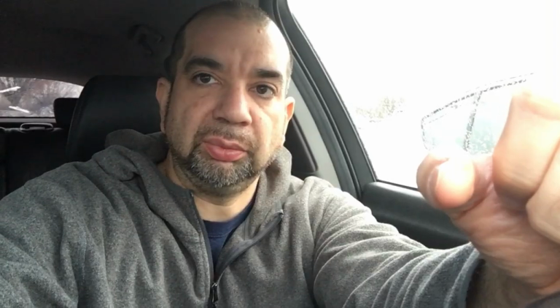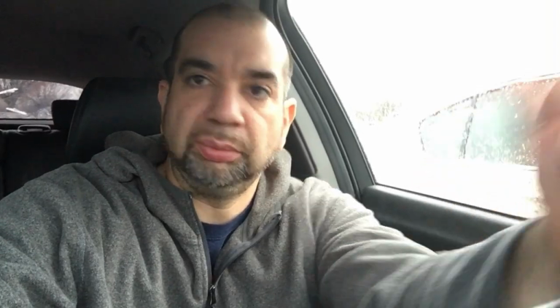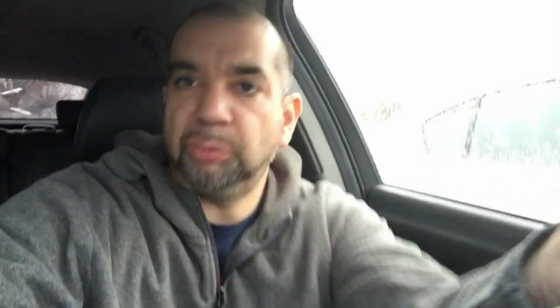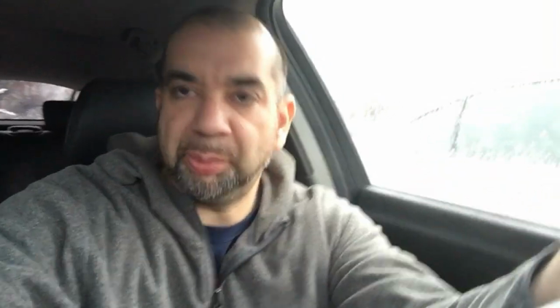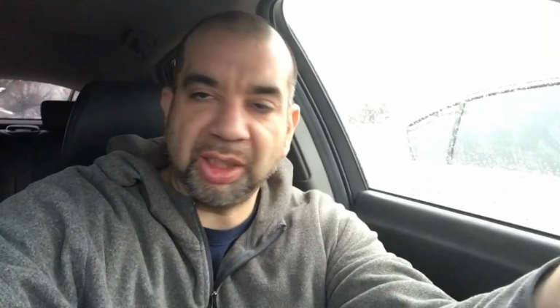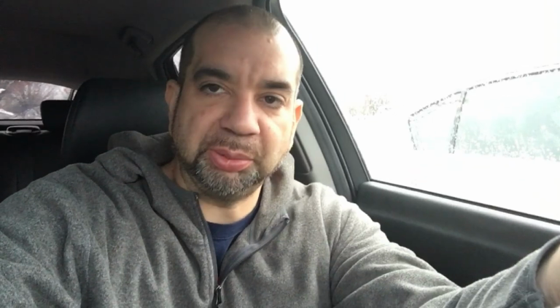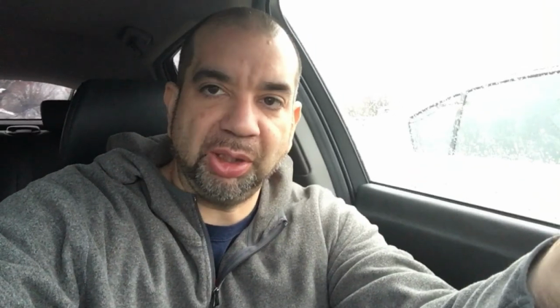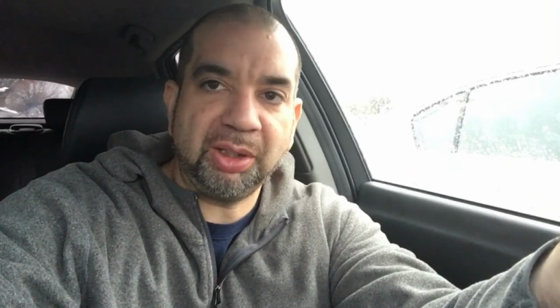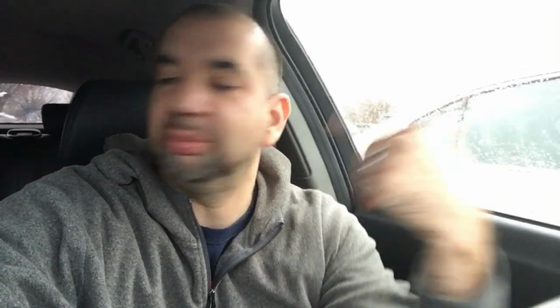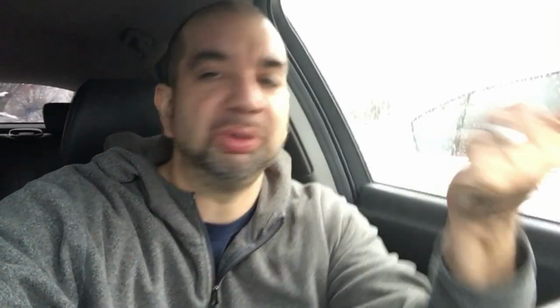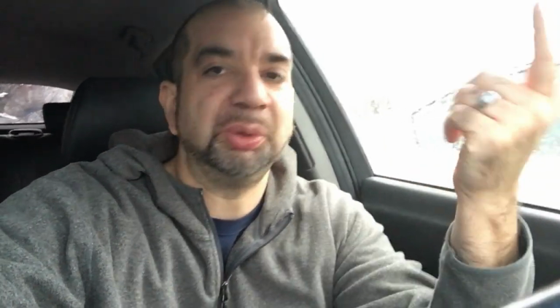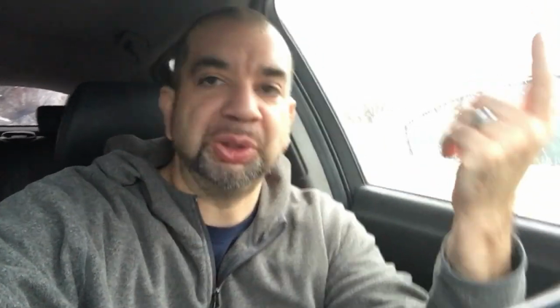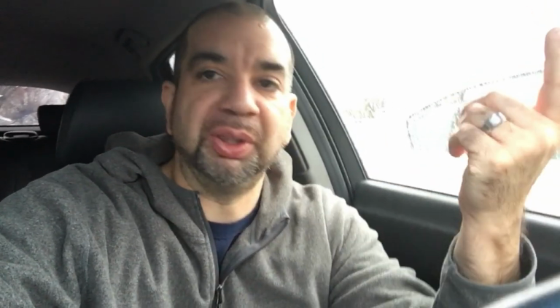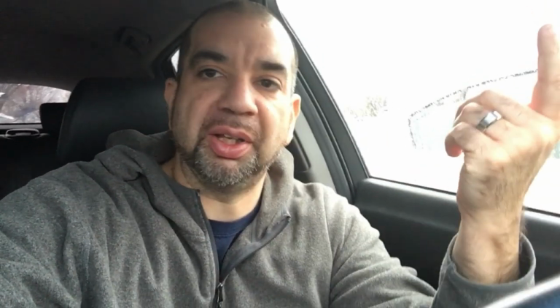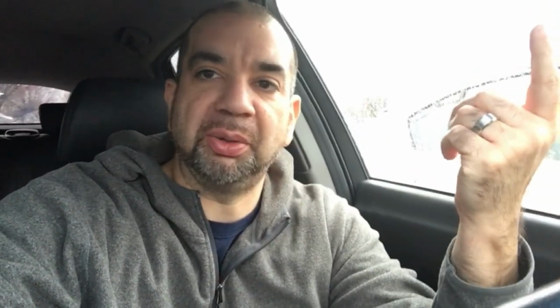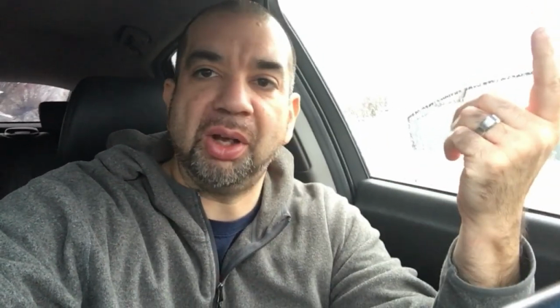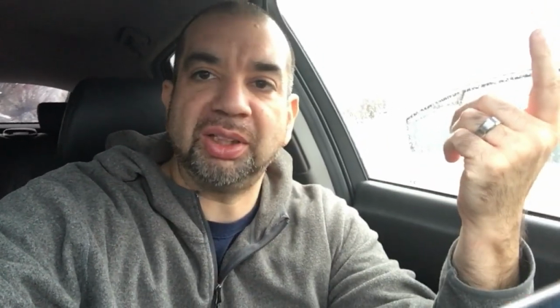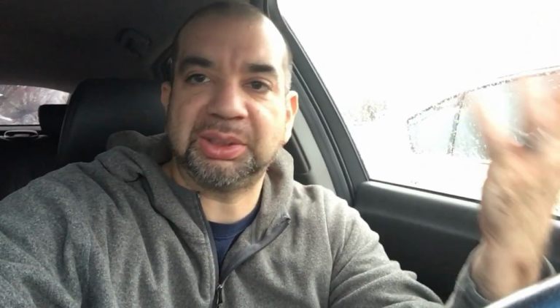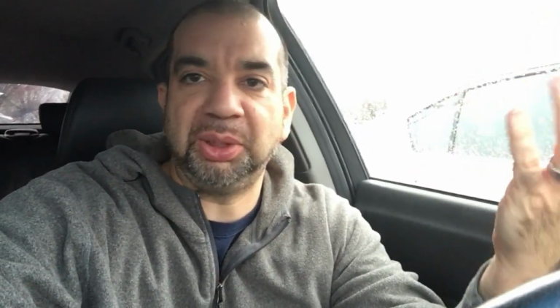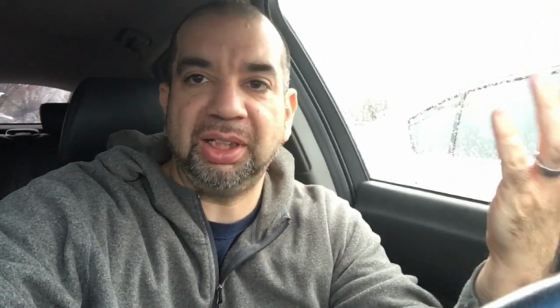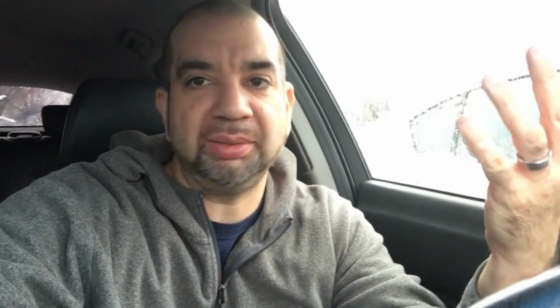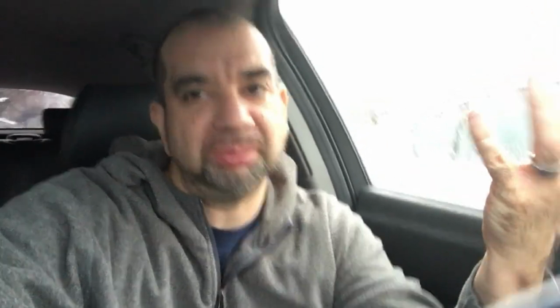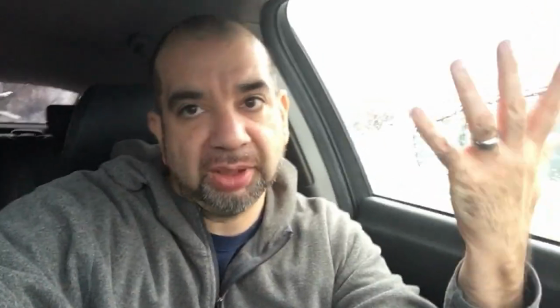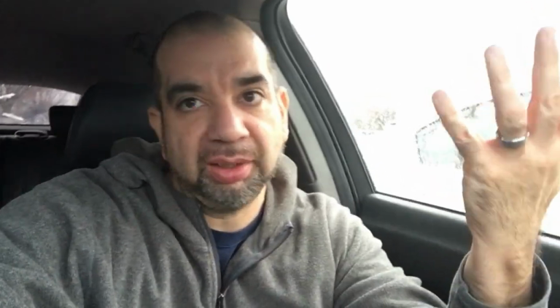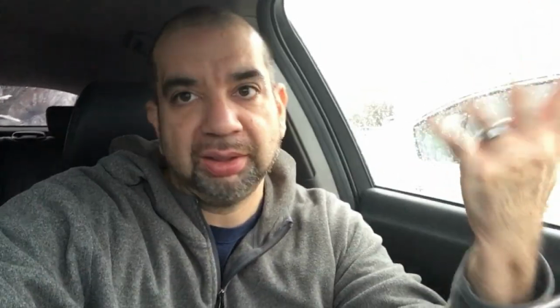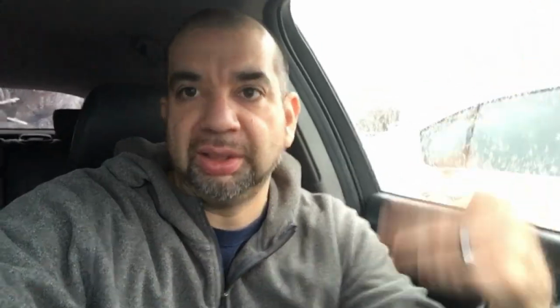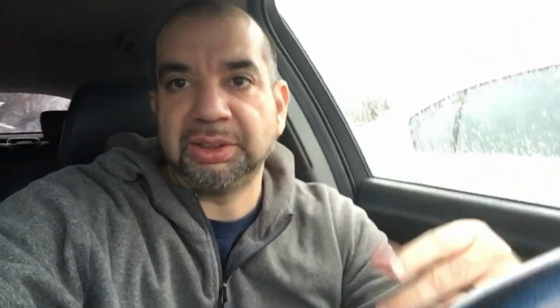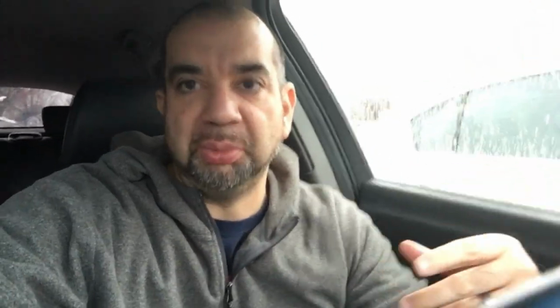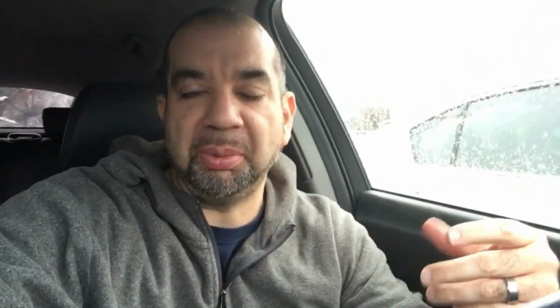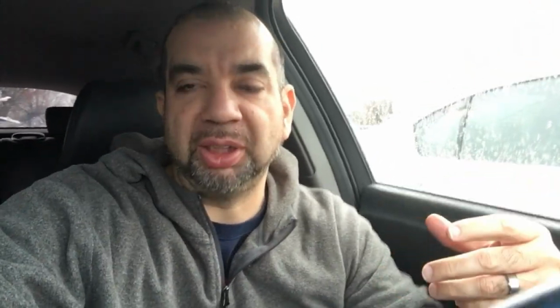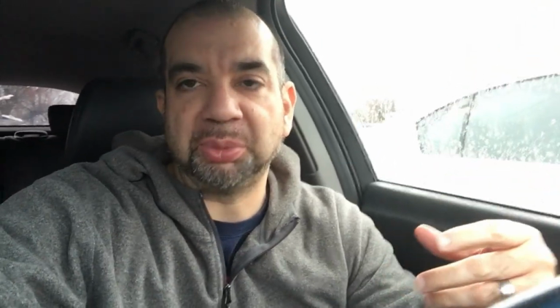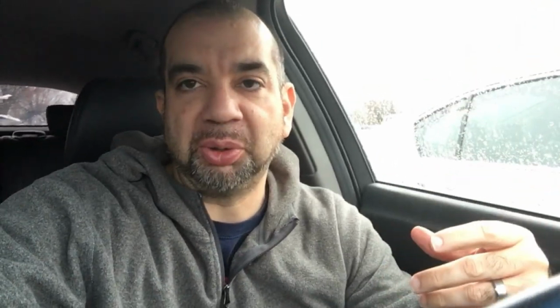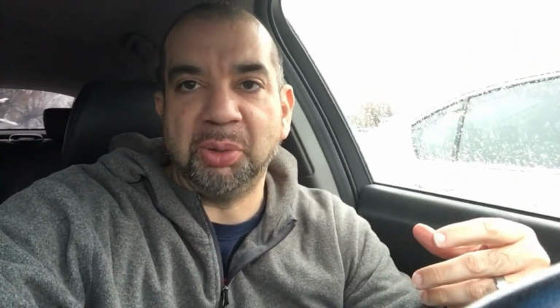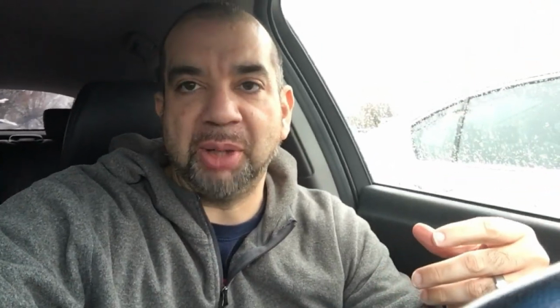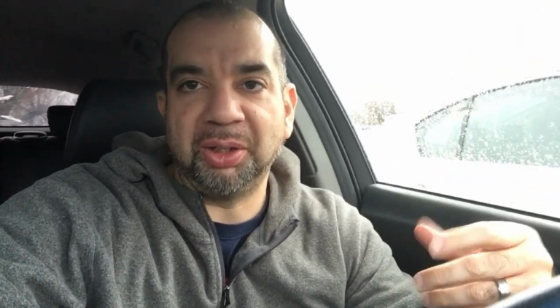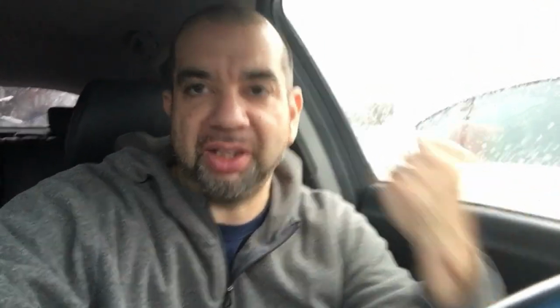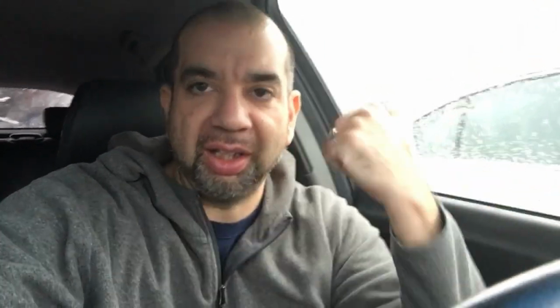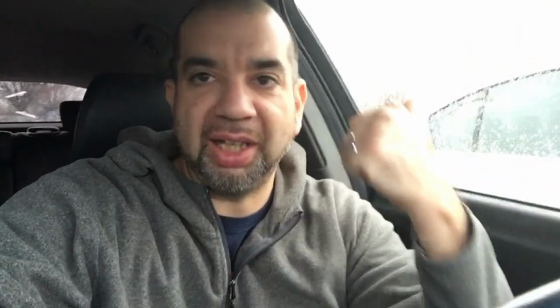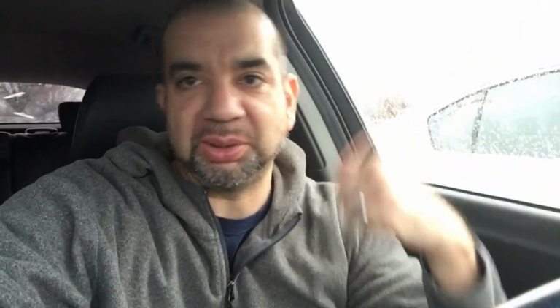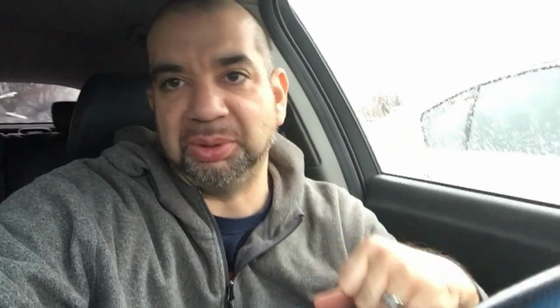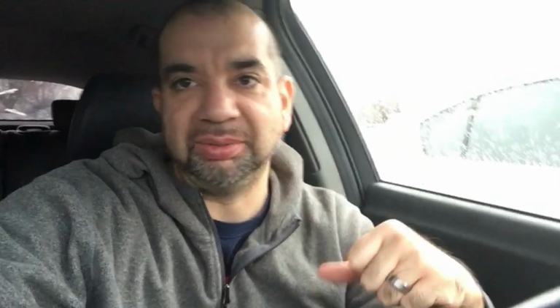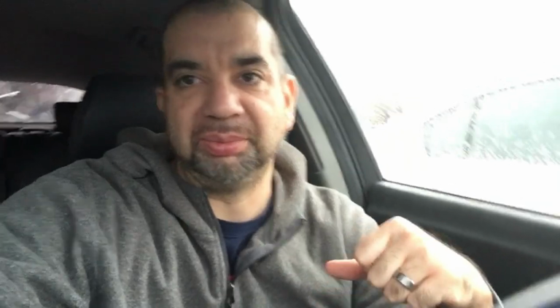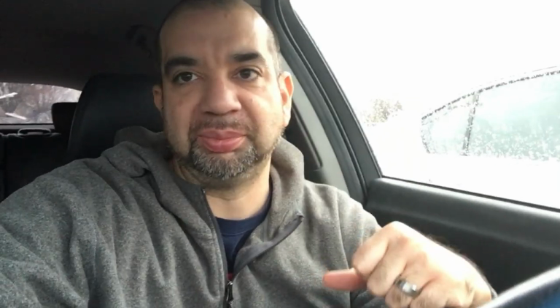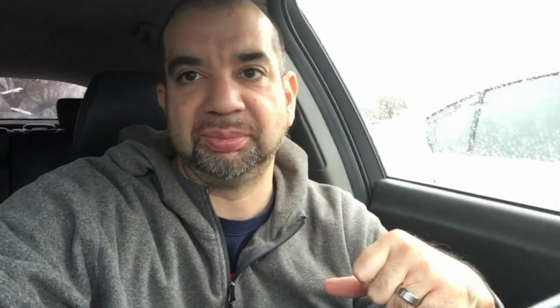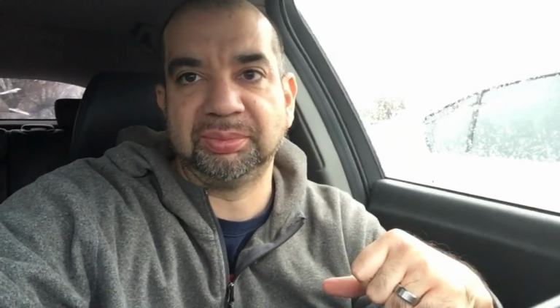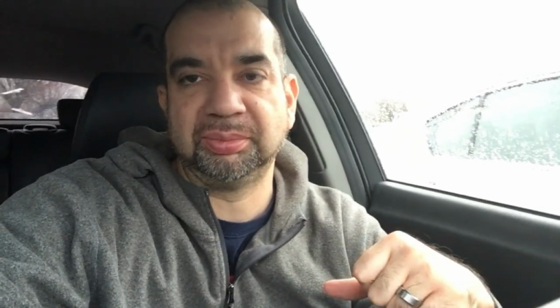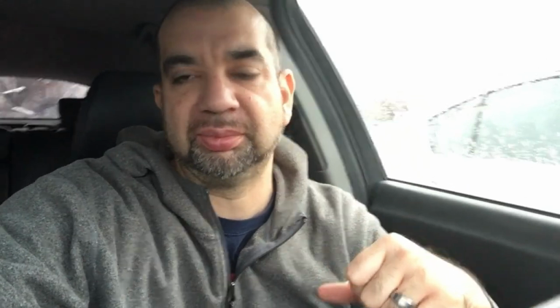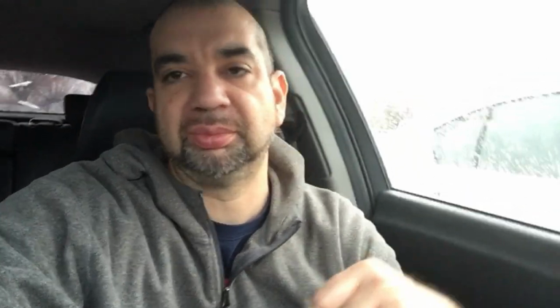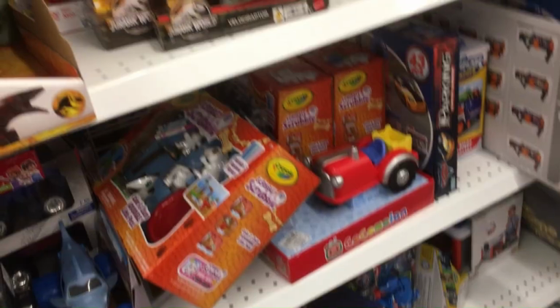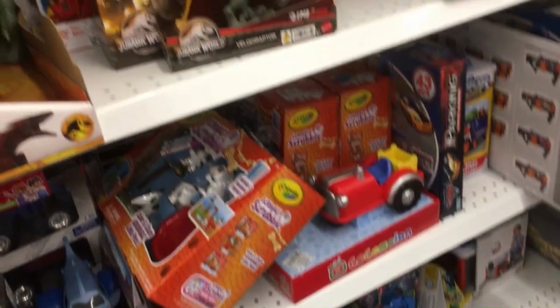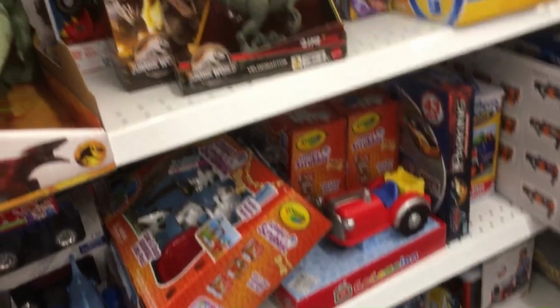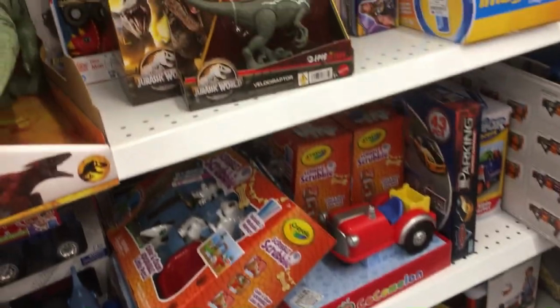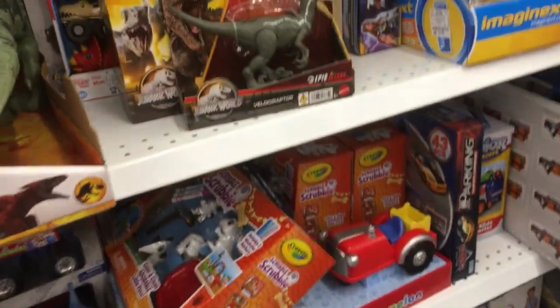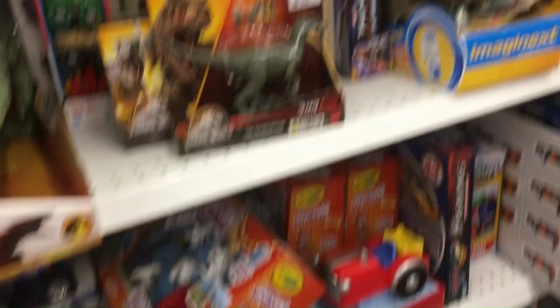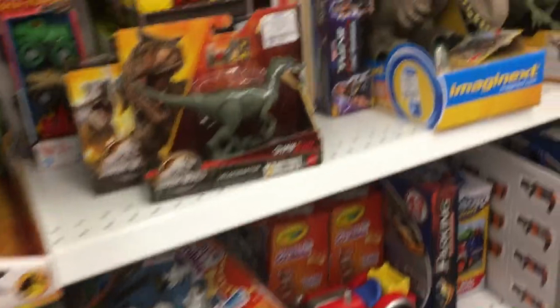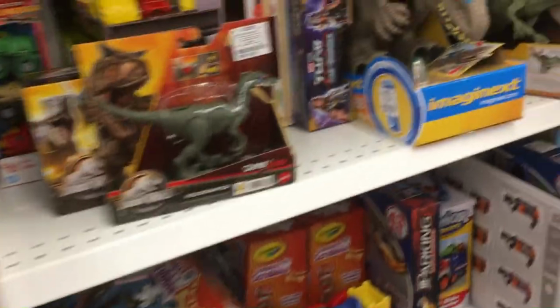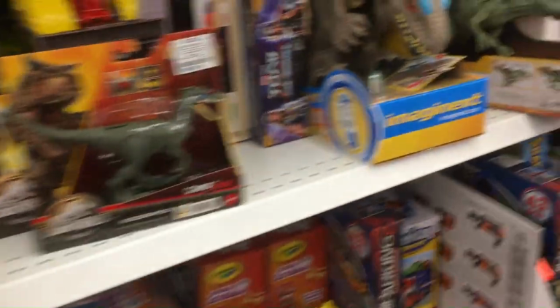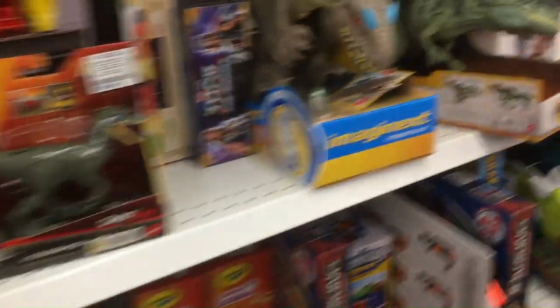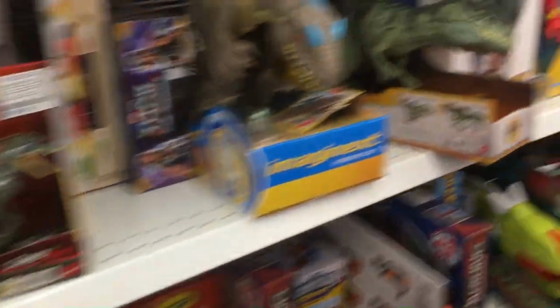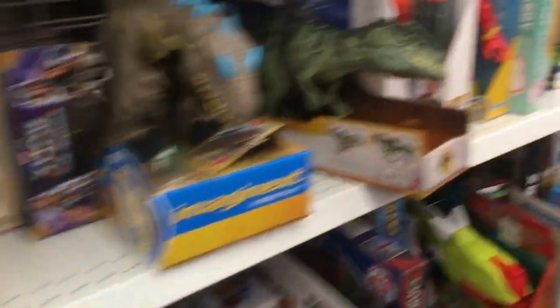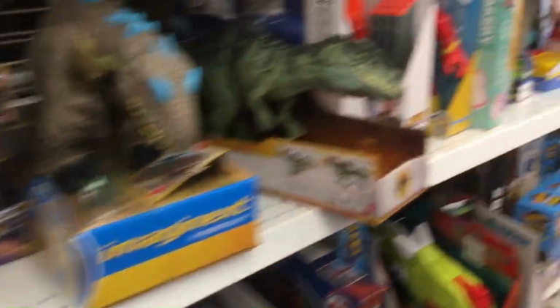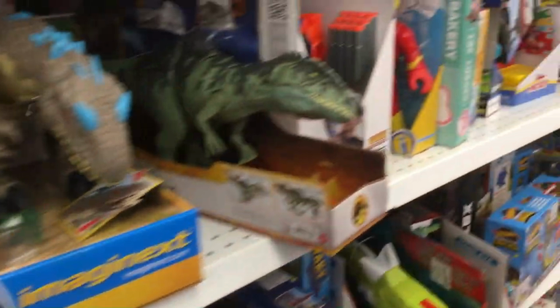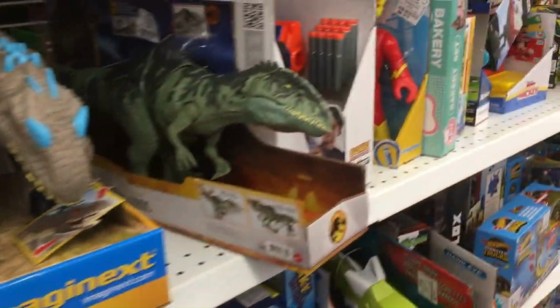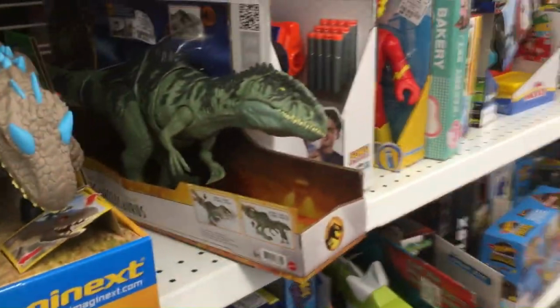Welcome back to Bilar. Doing another Ross toy hunt, so maybe this one will go better than the last one. Okay, we're at another Ross.